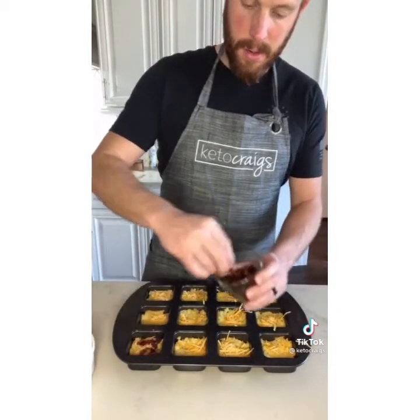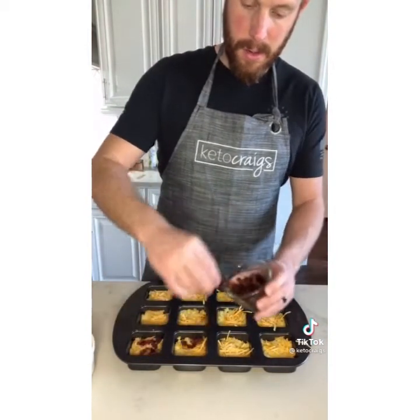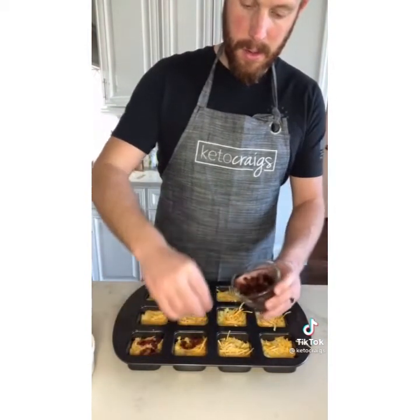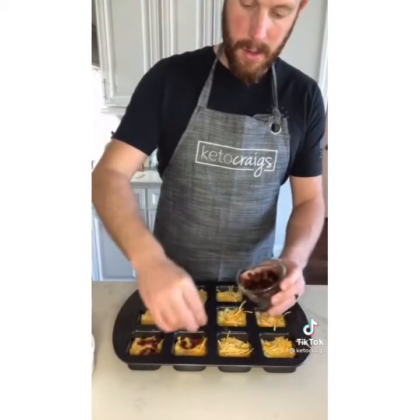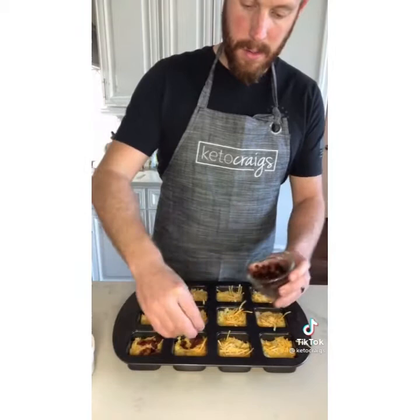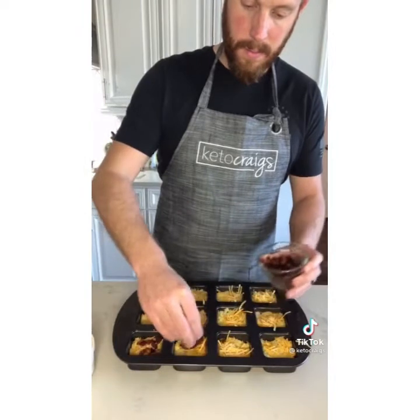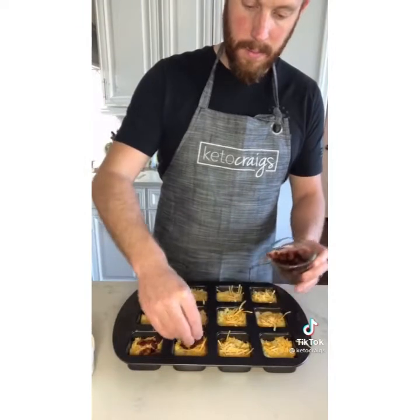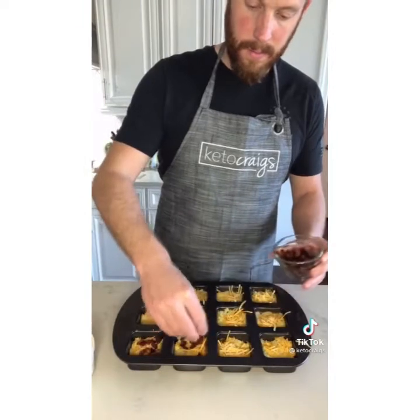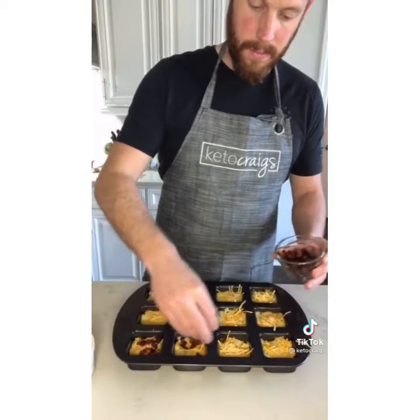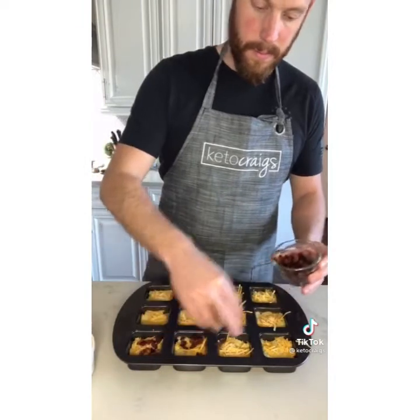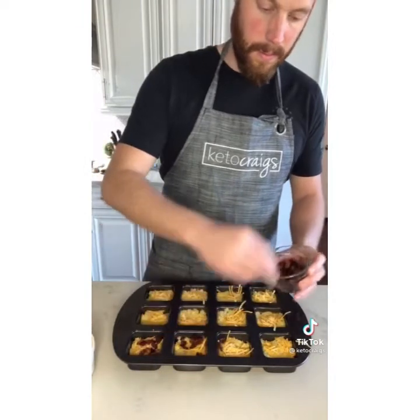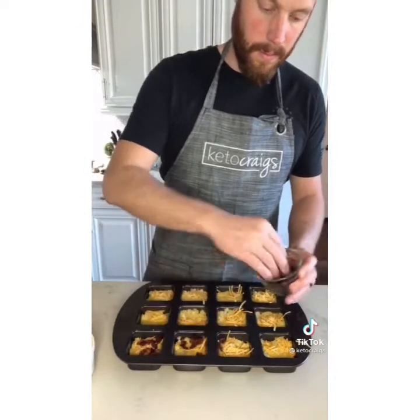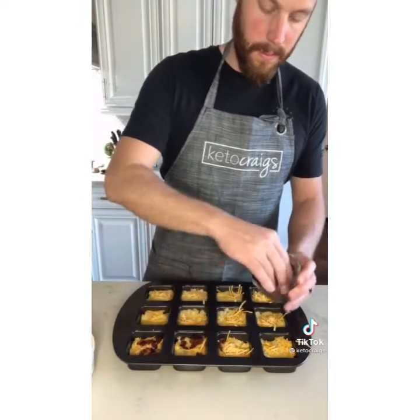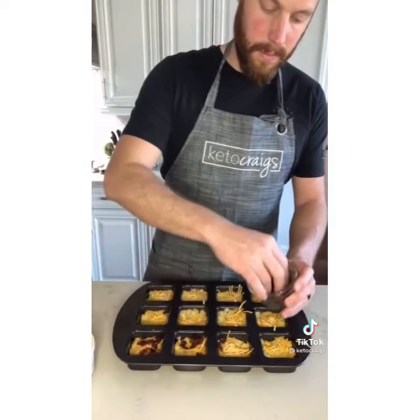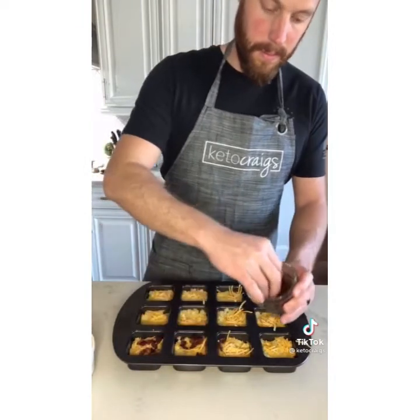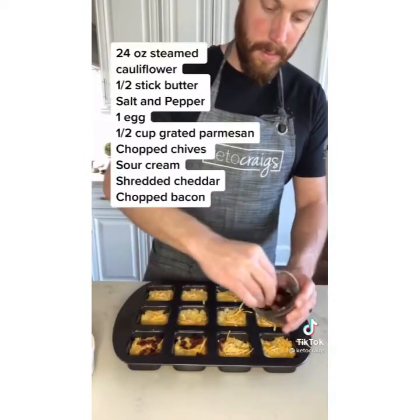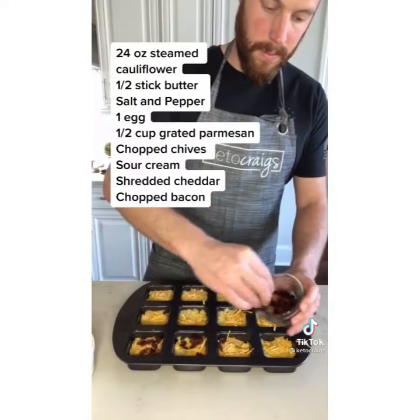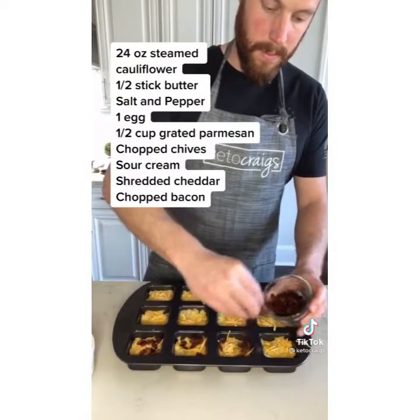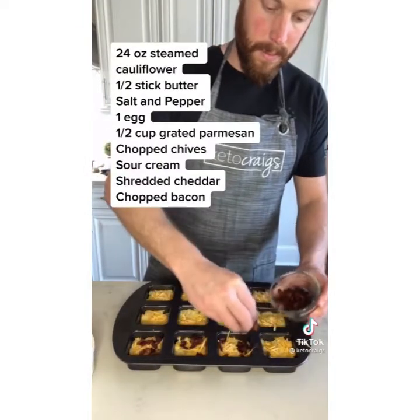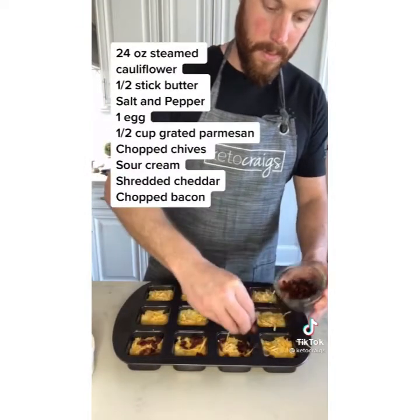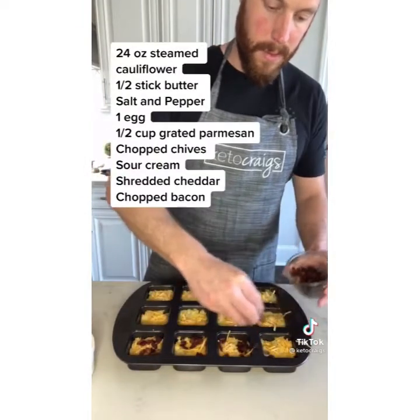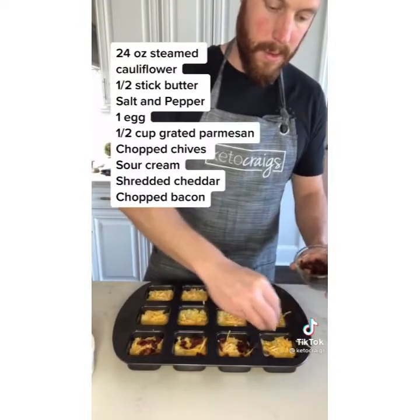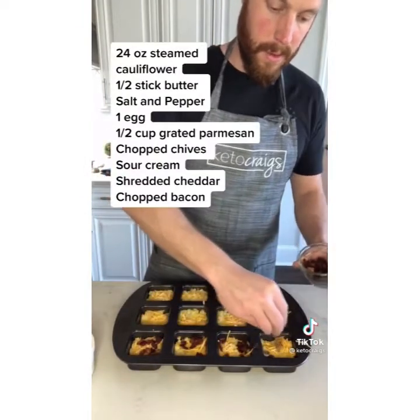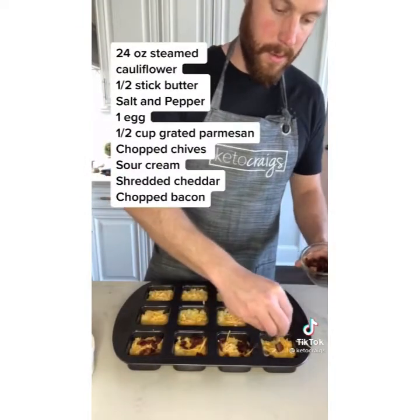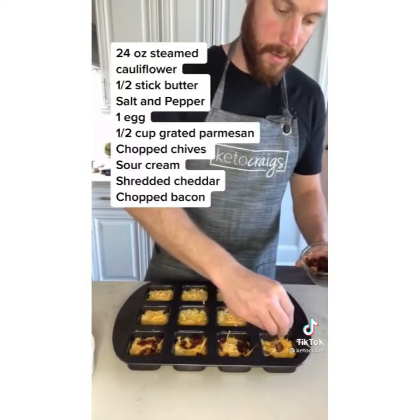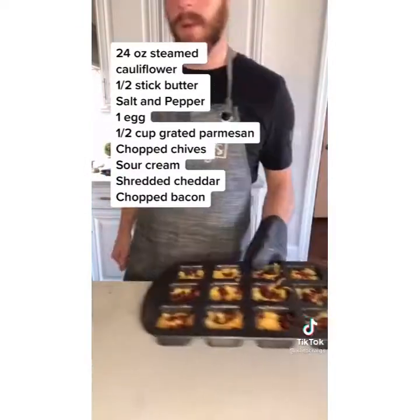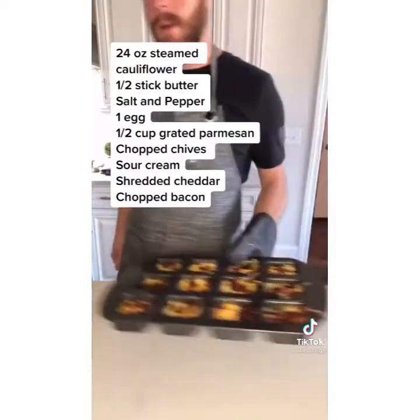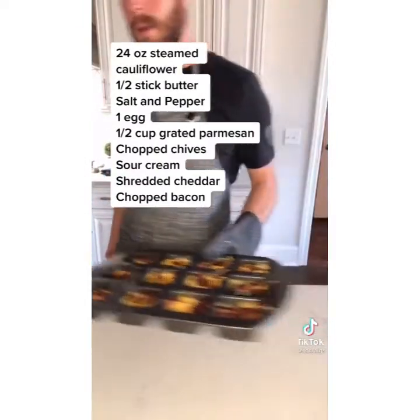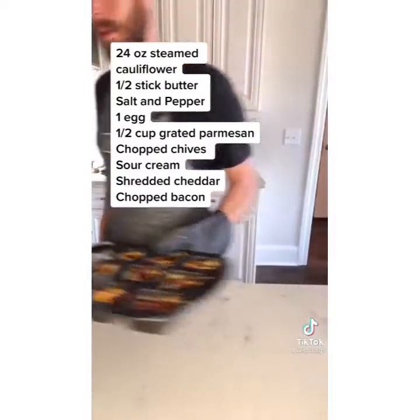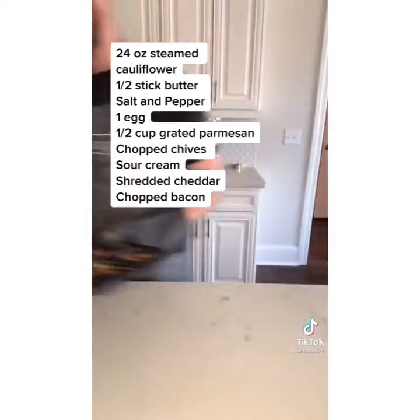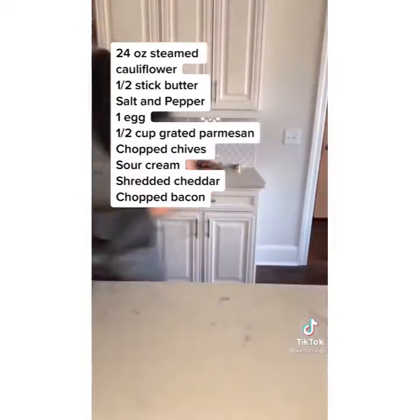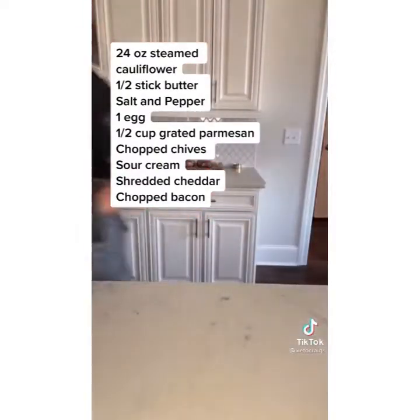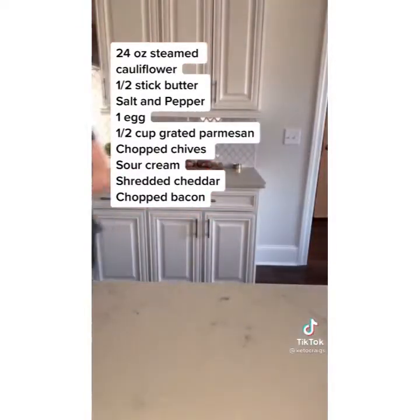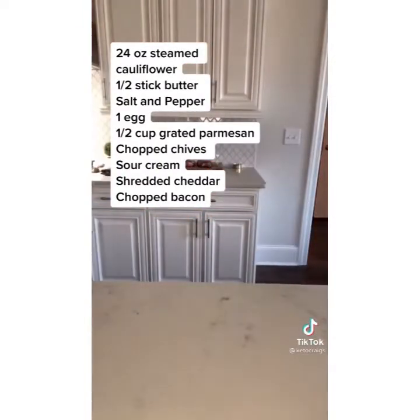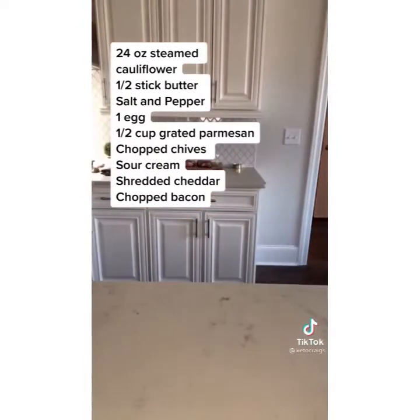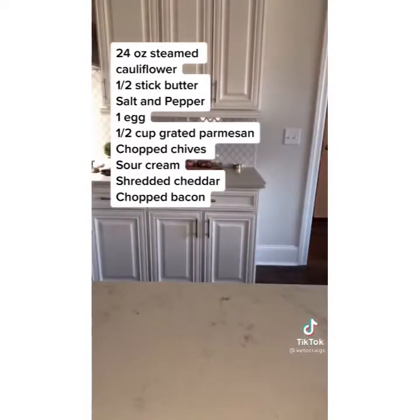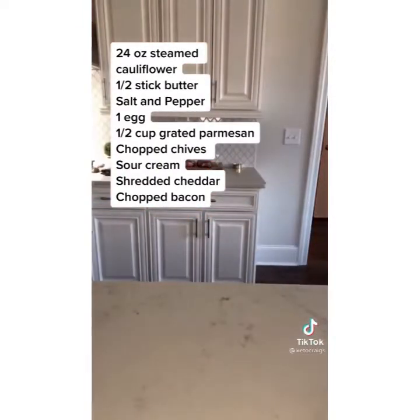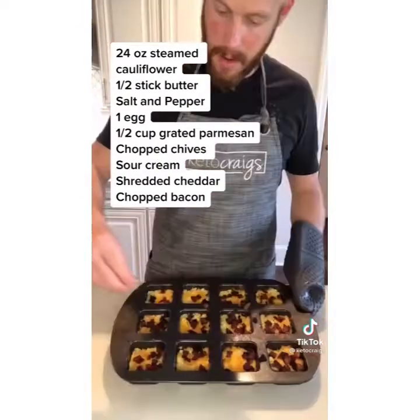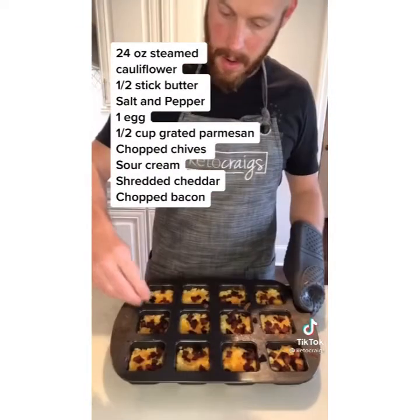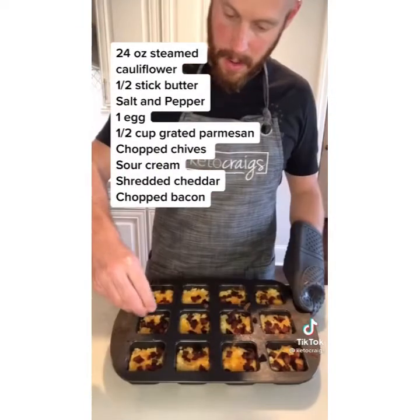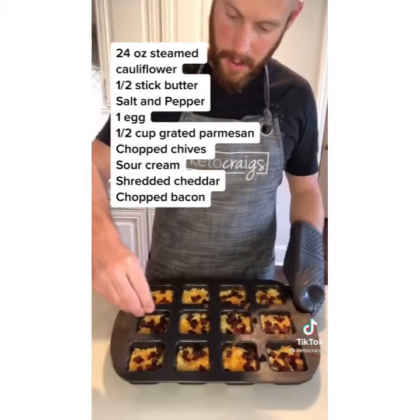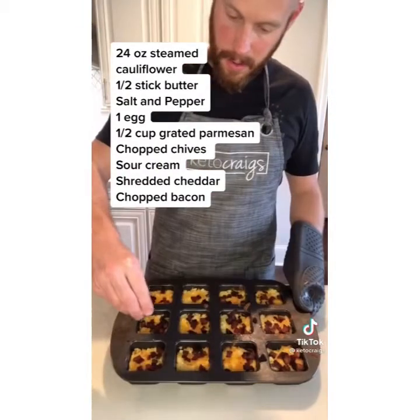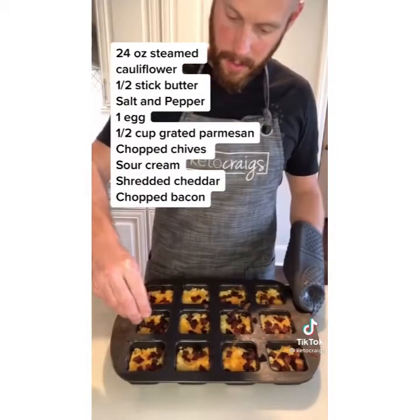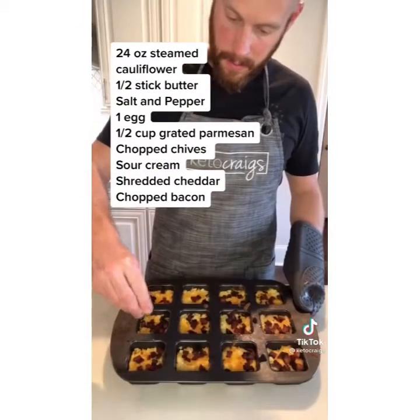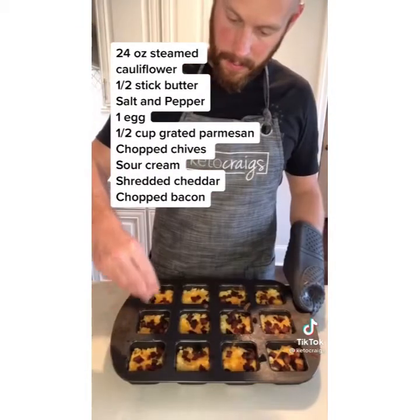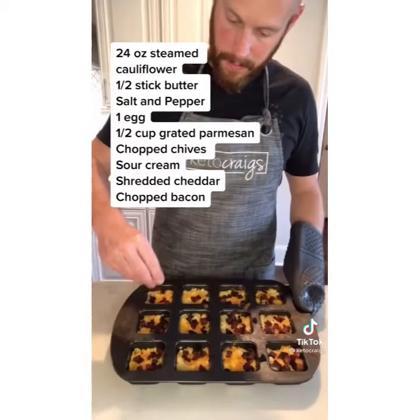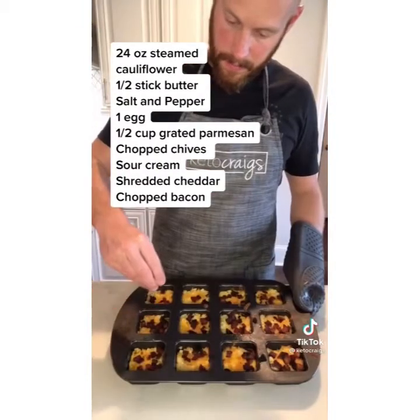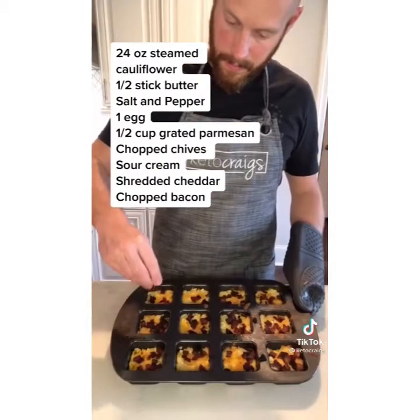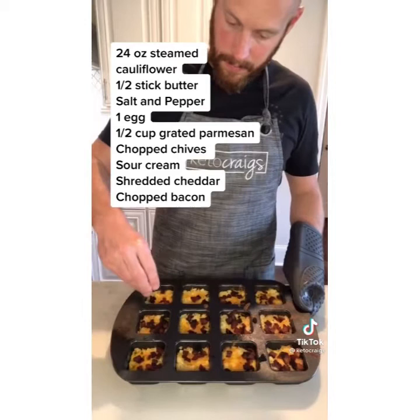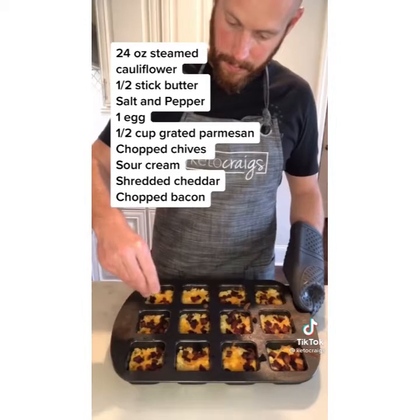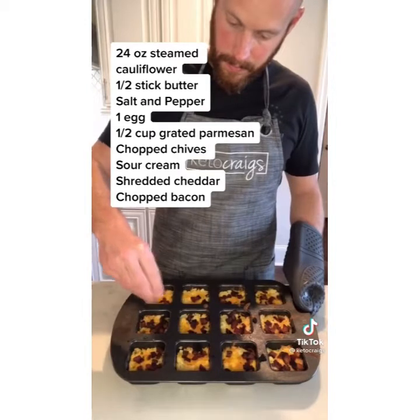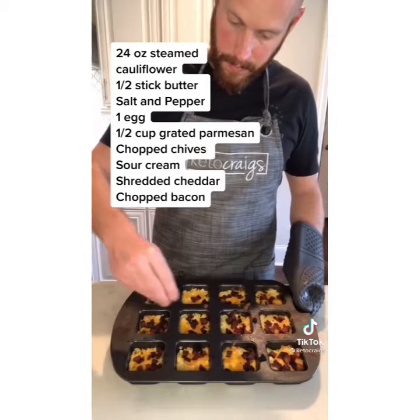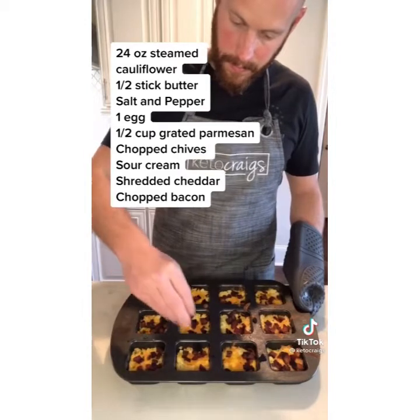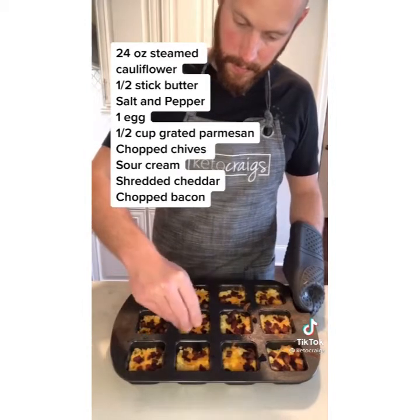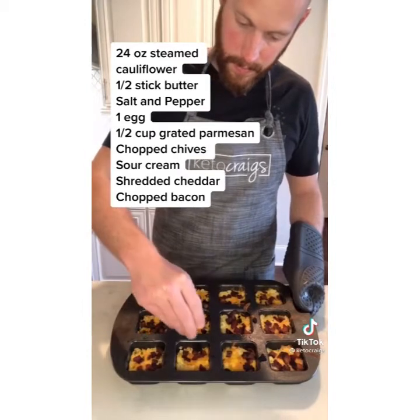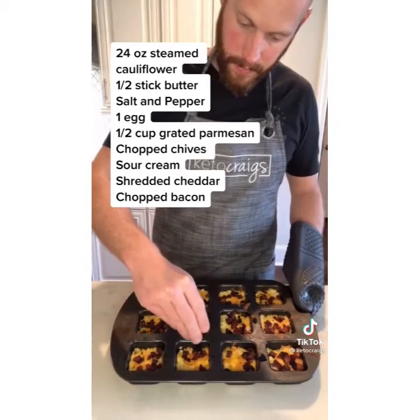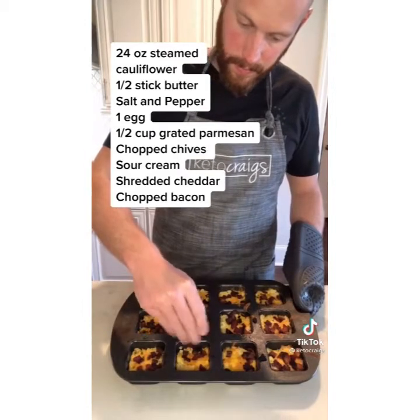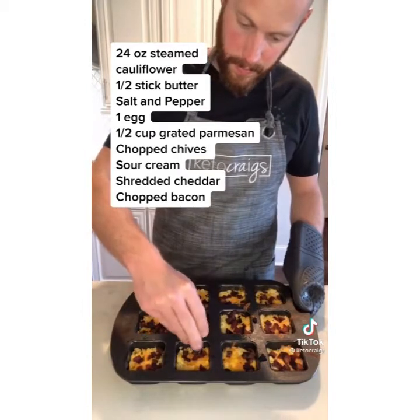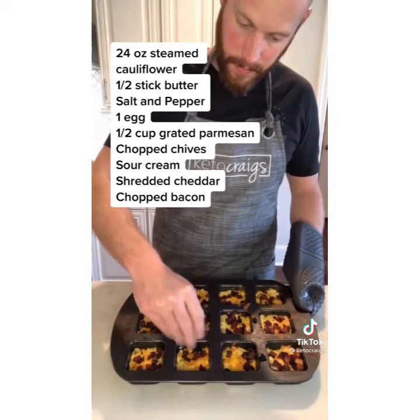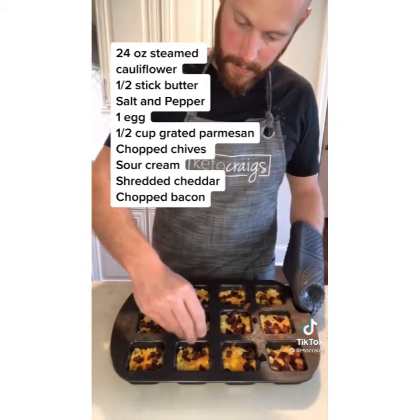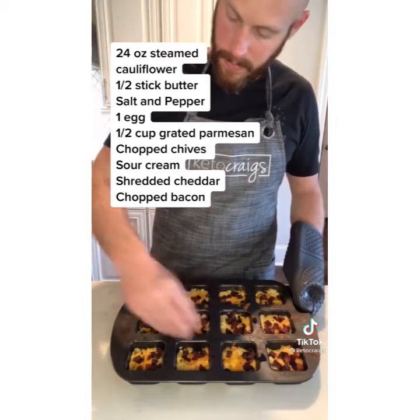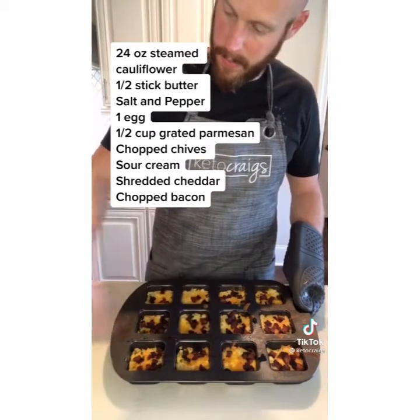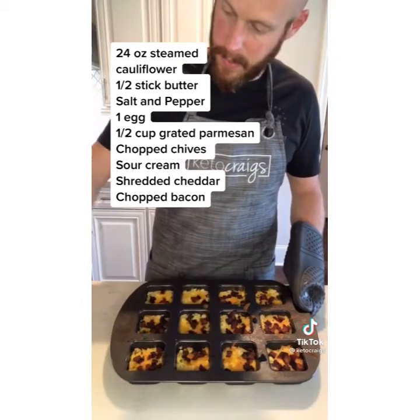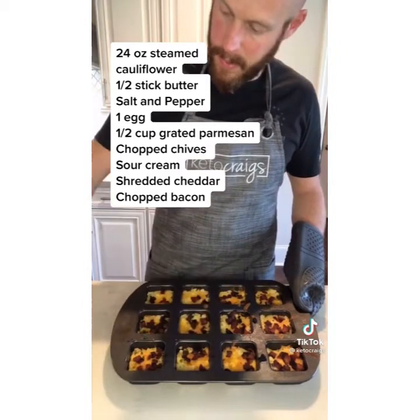Once they're complete, serve them with some chives and some sour cream. Be sure to check the link in our bio for our recipe group on Facebook, and also follow us on Instagram.